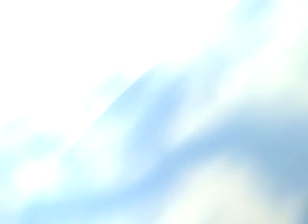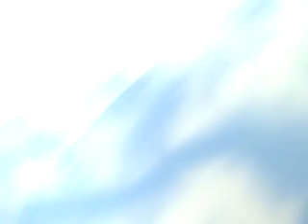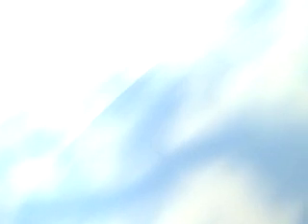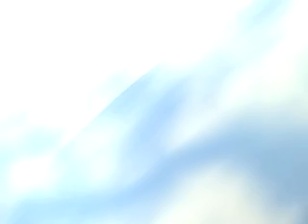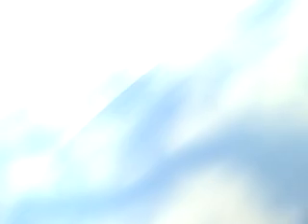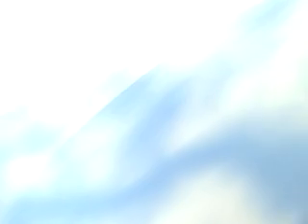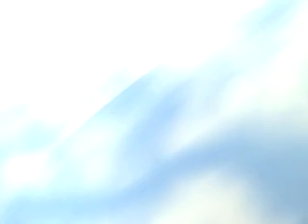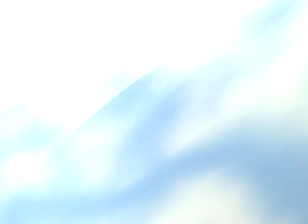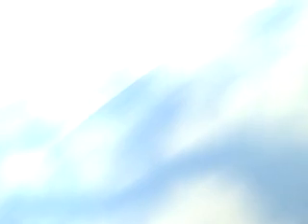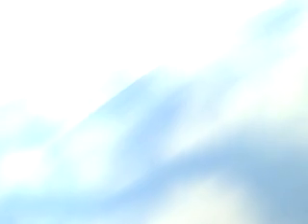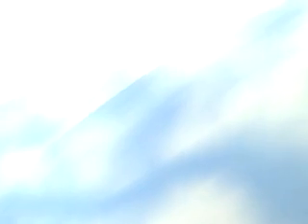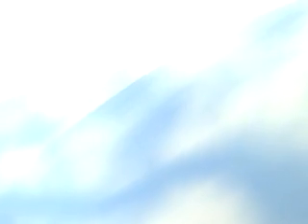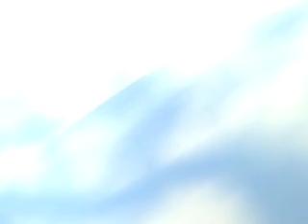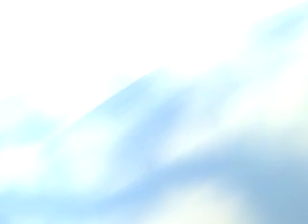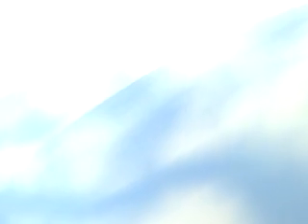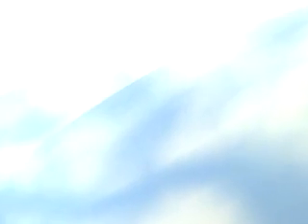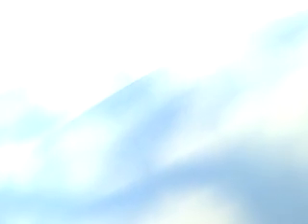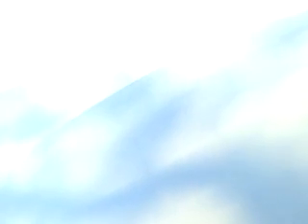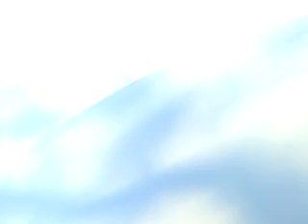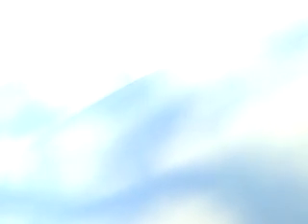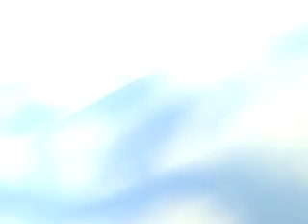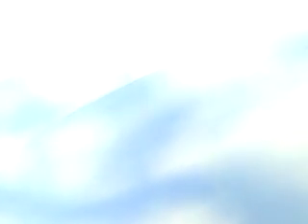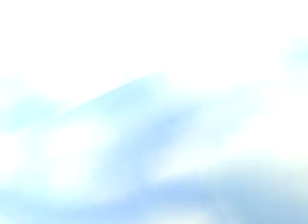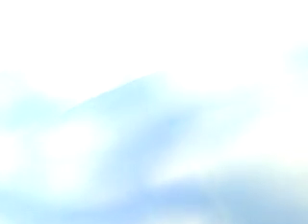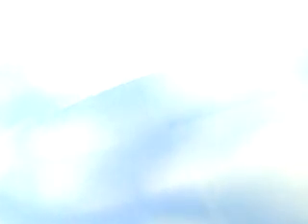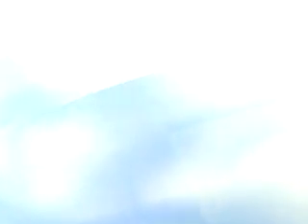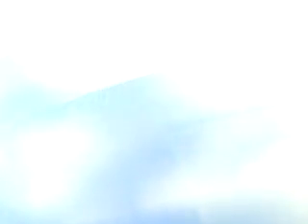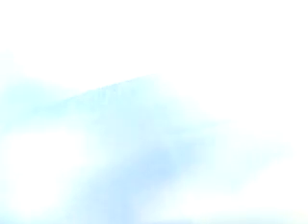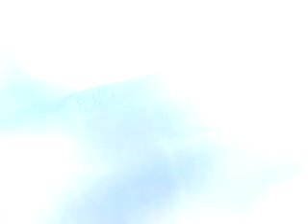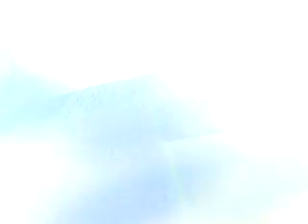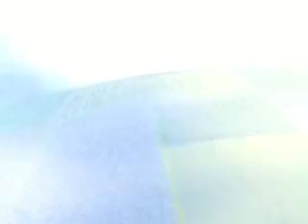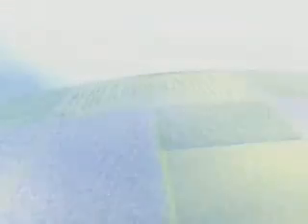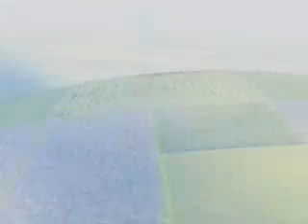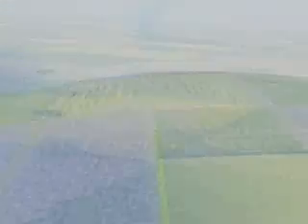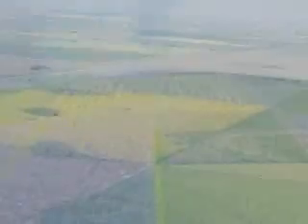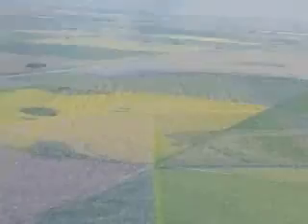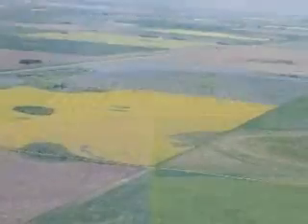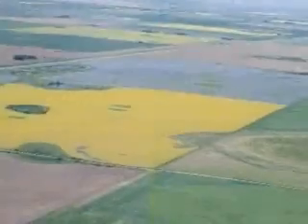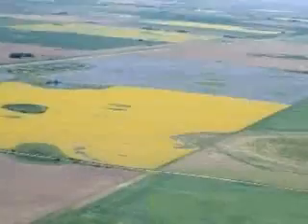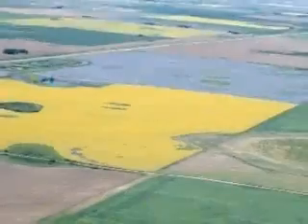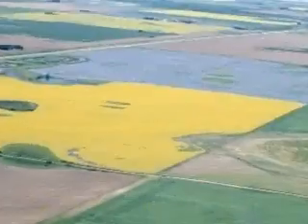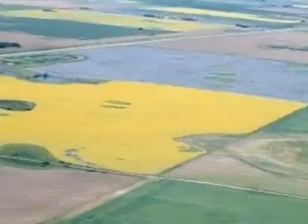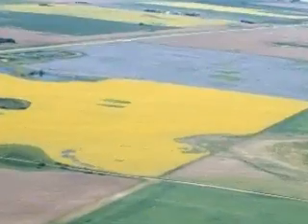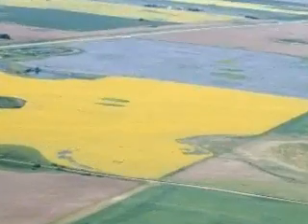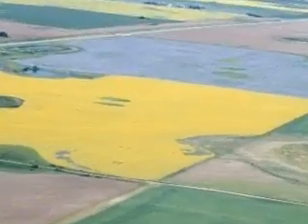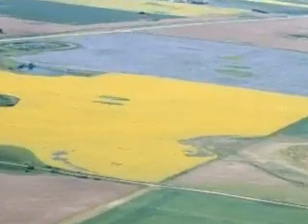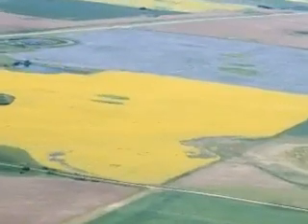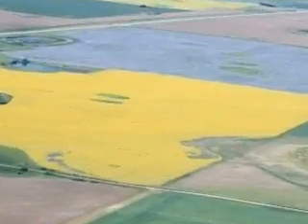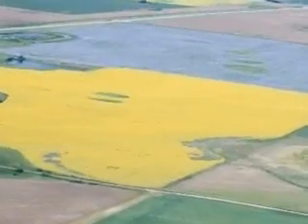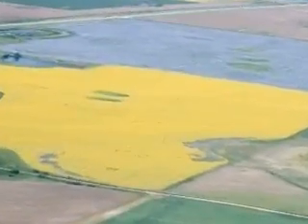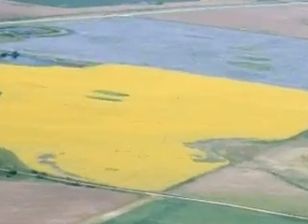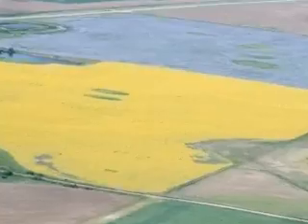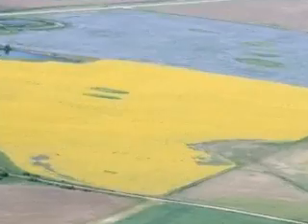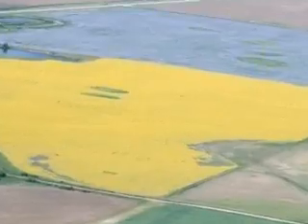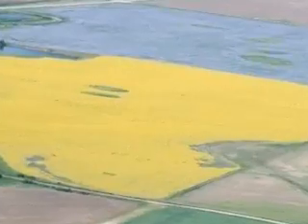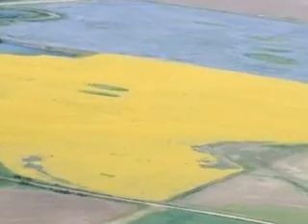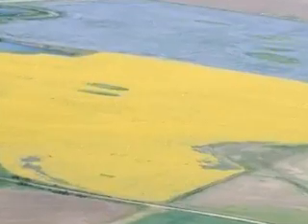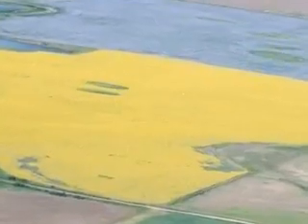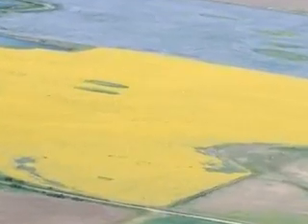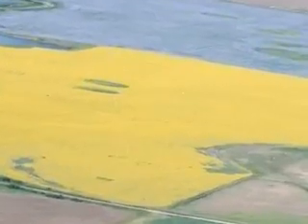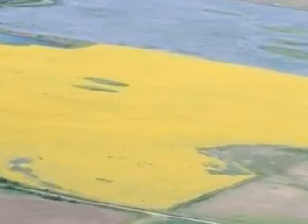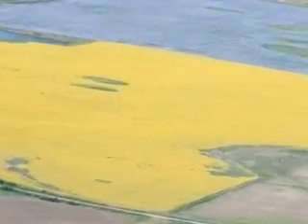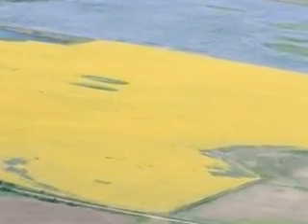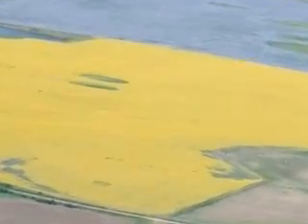From above, the Canadian prairies form a beautiful patchwork landscape — green, purple, and golden yellow.